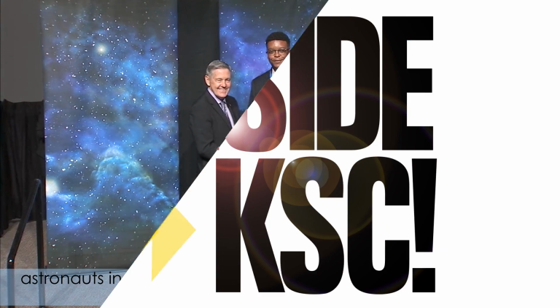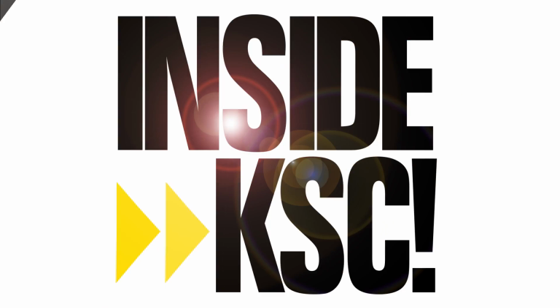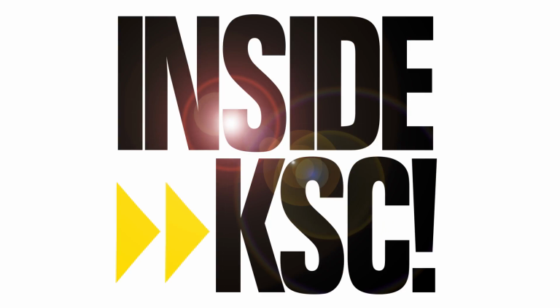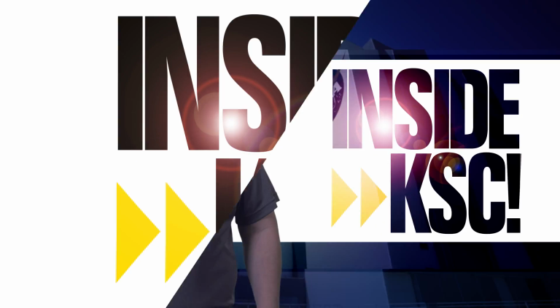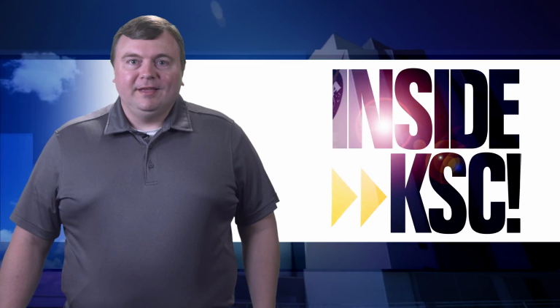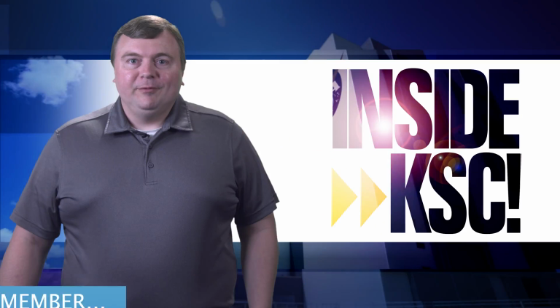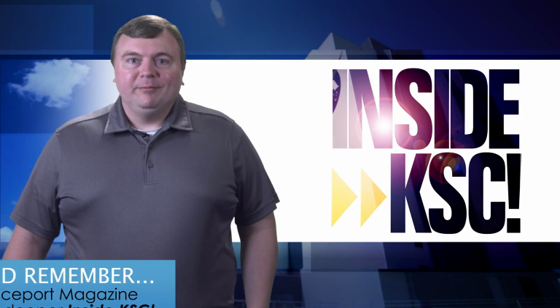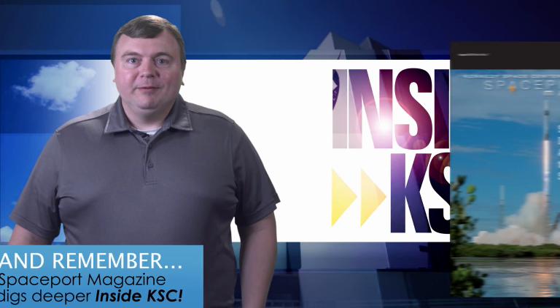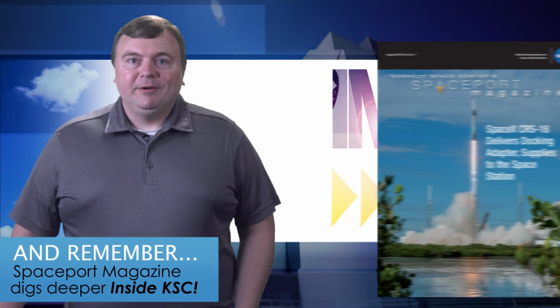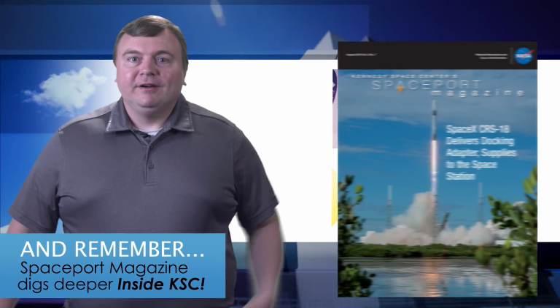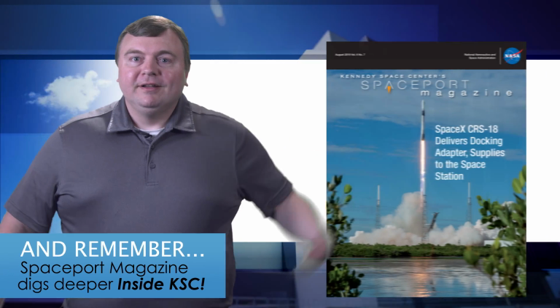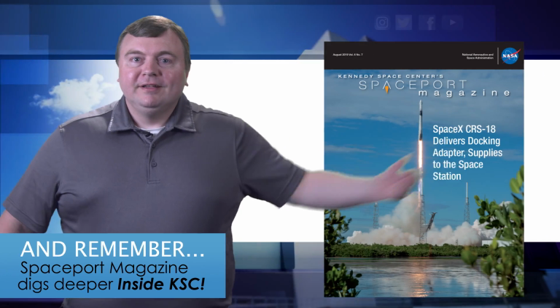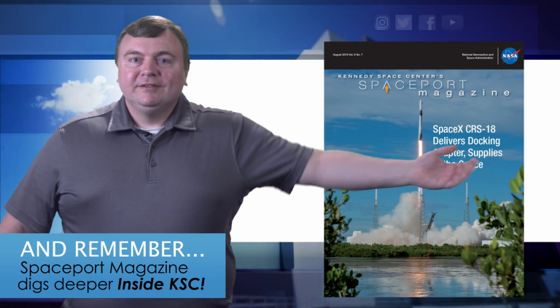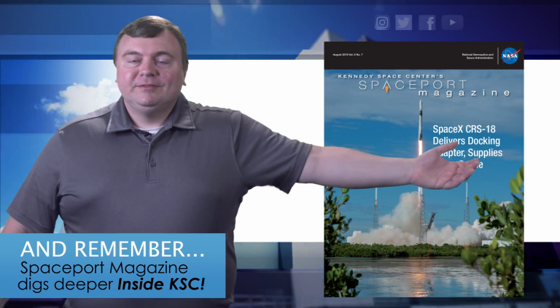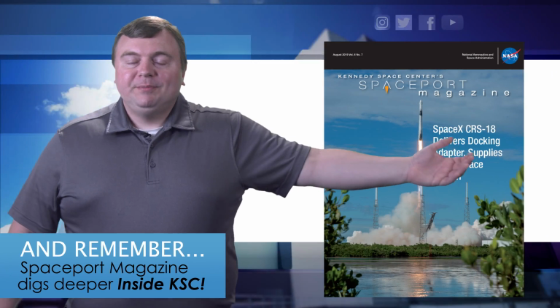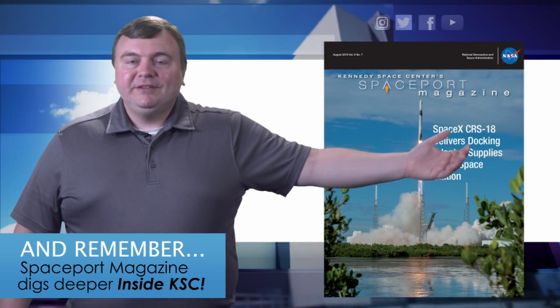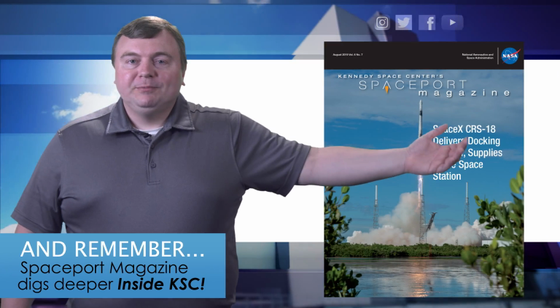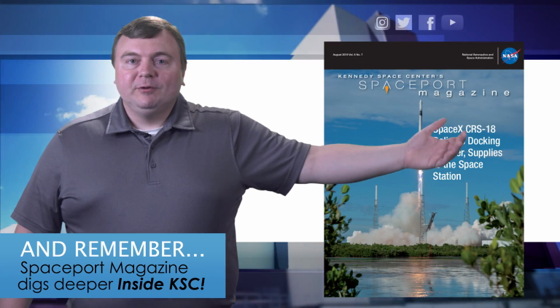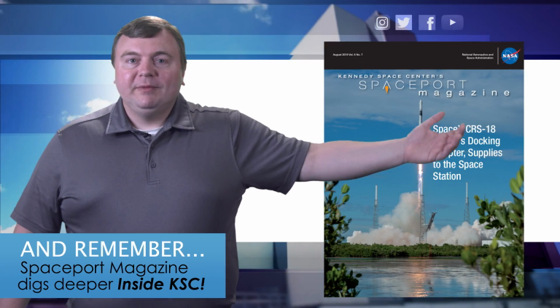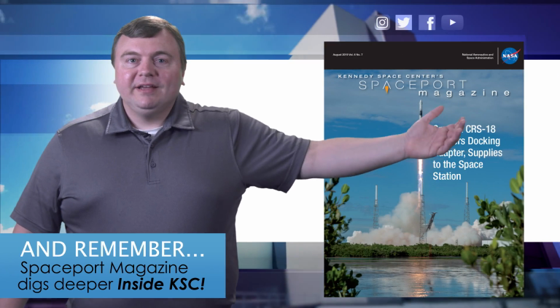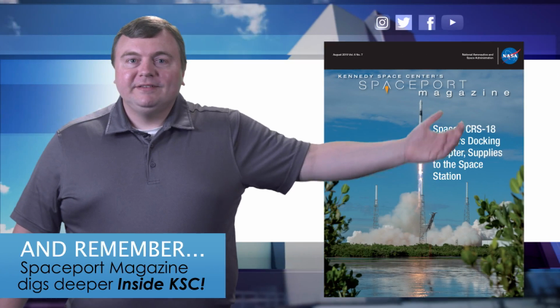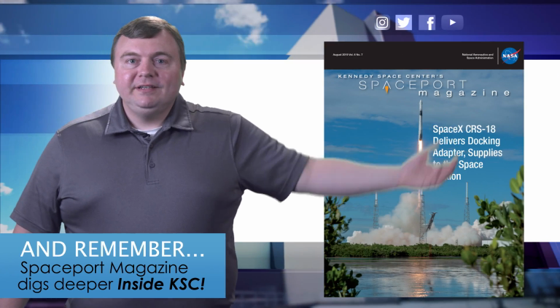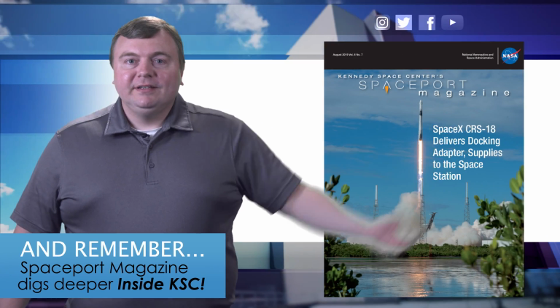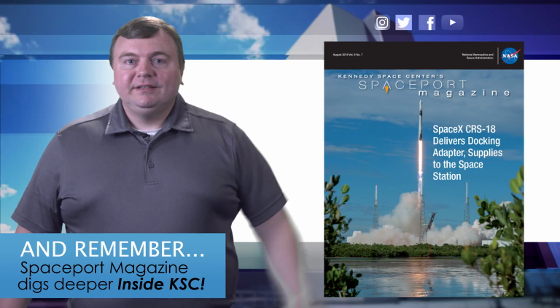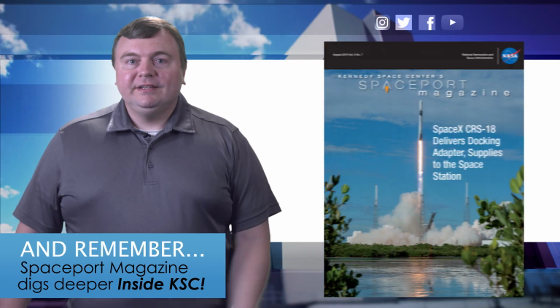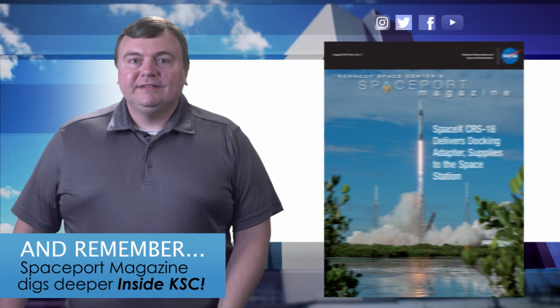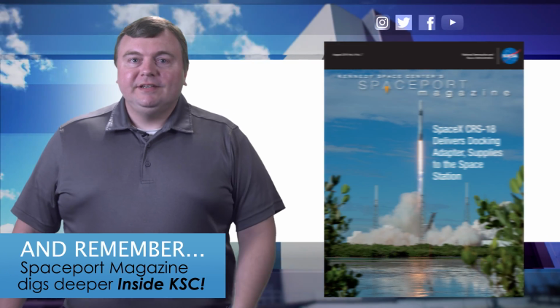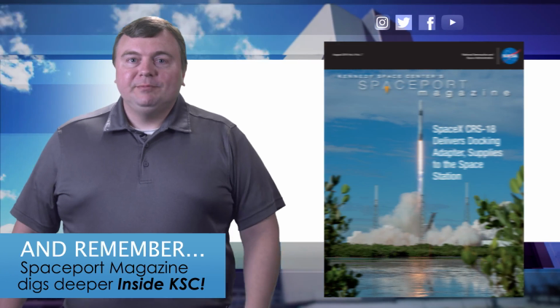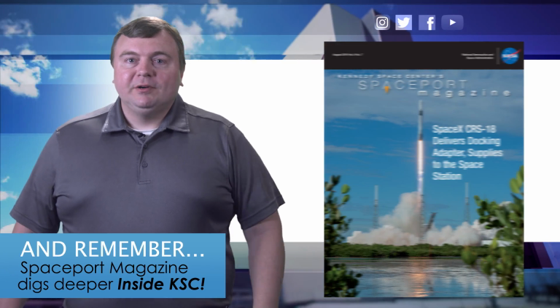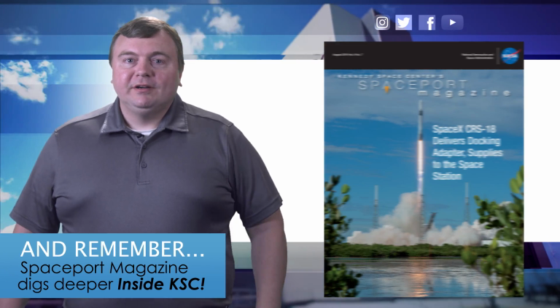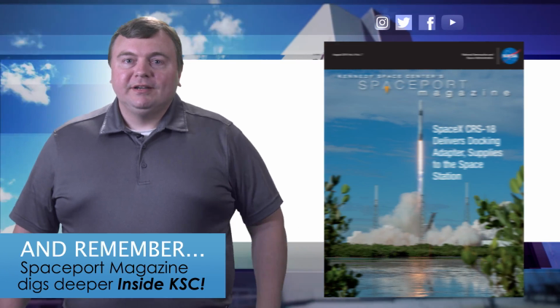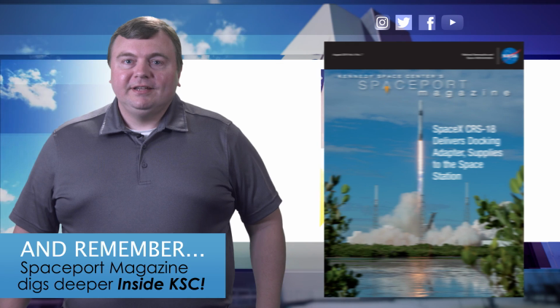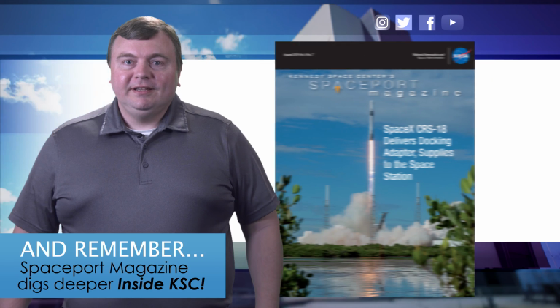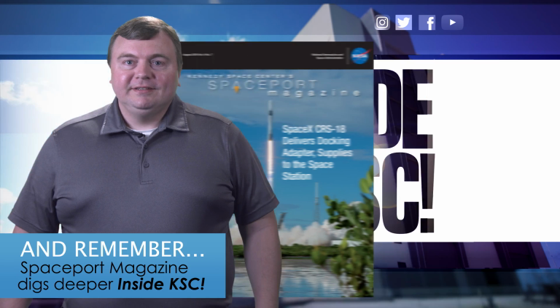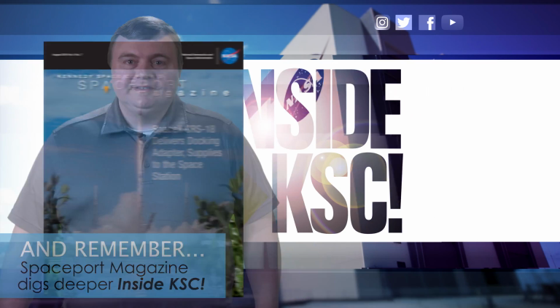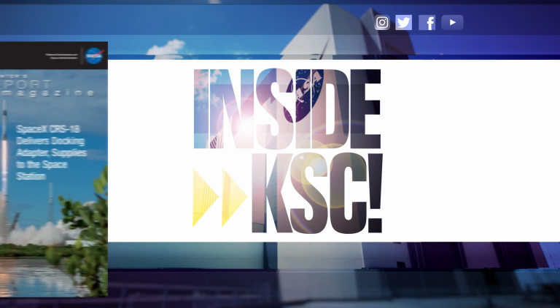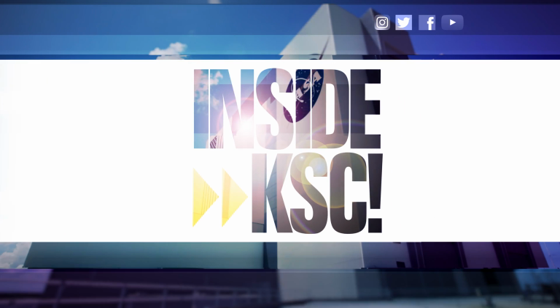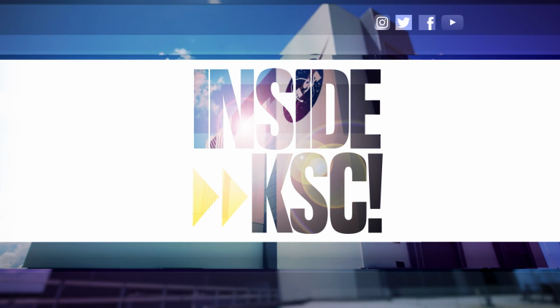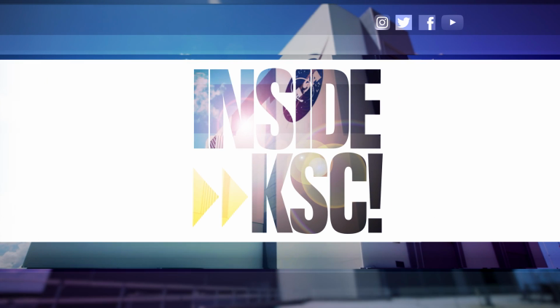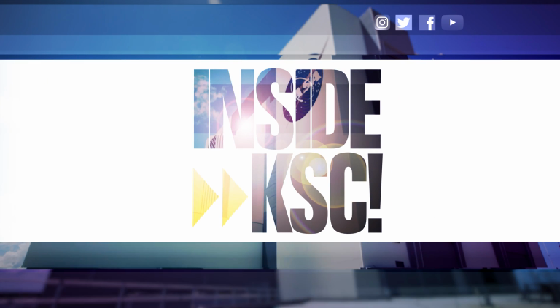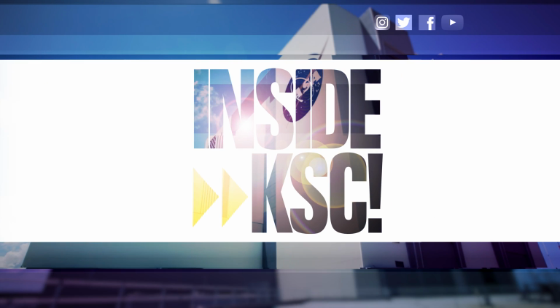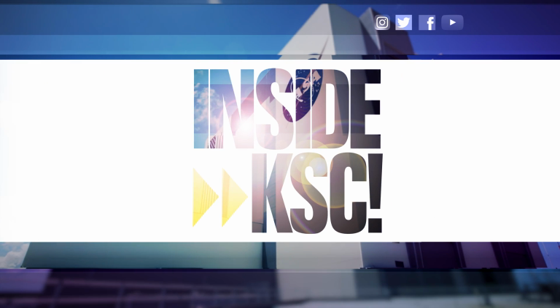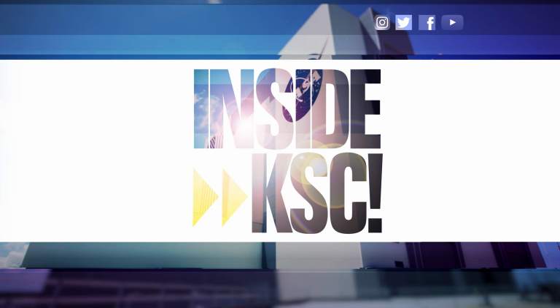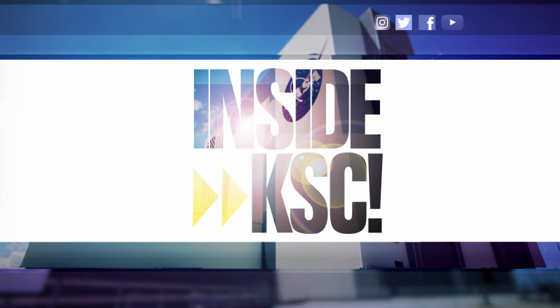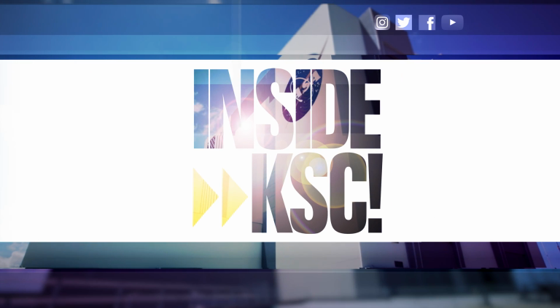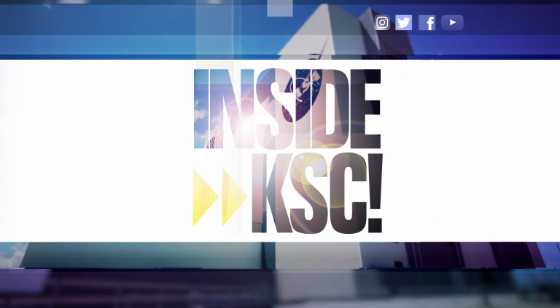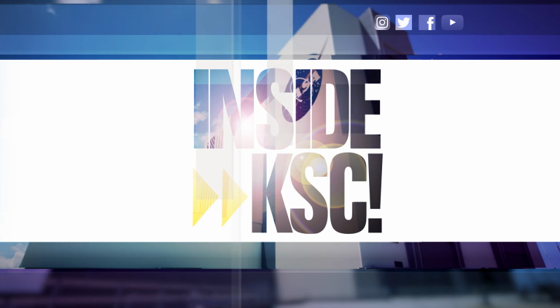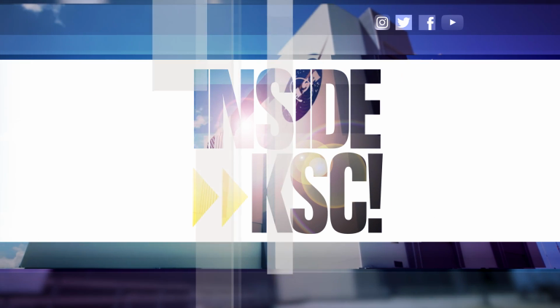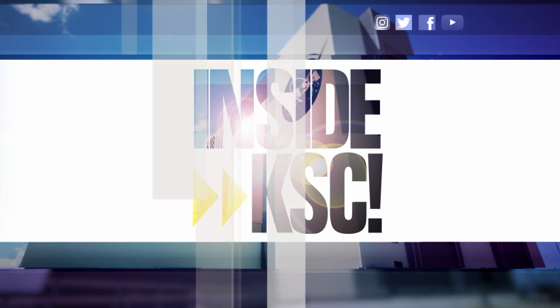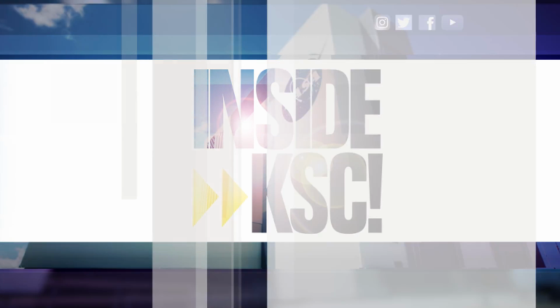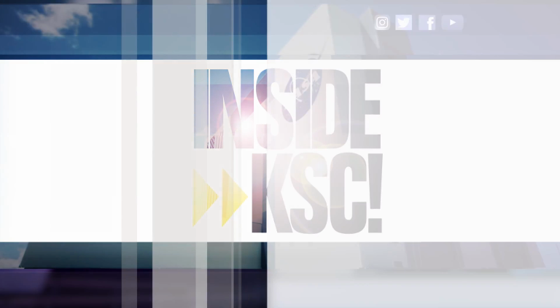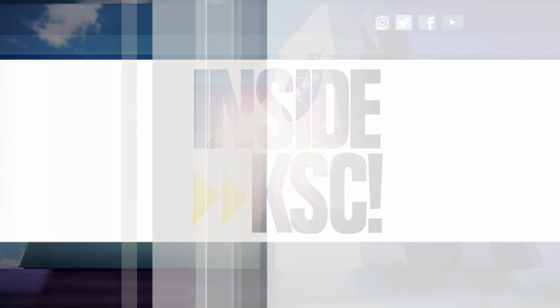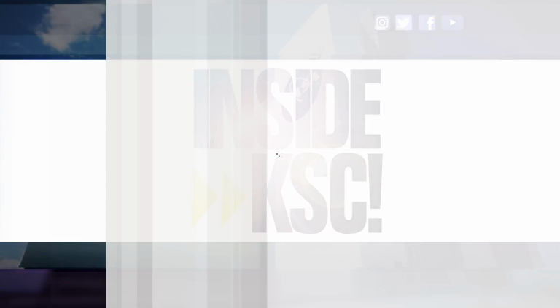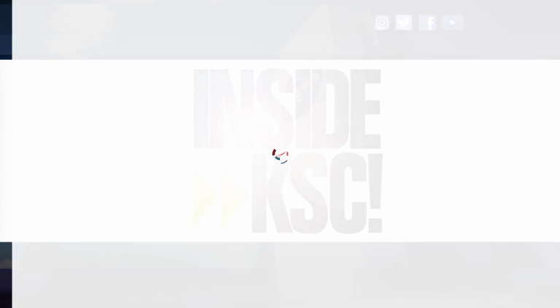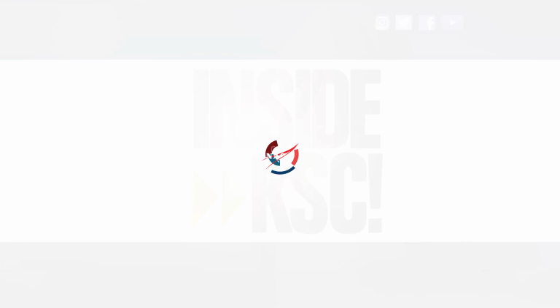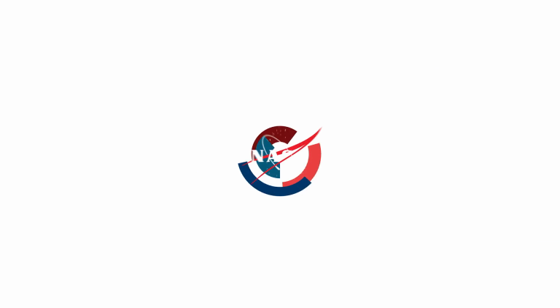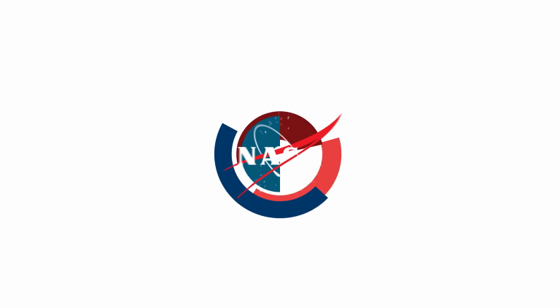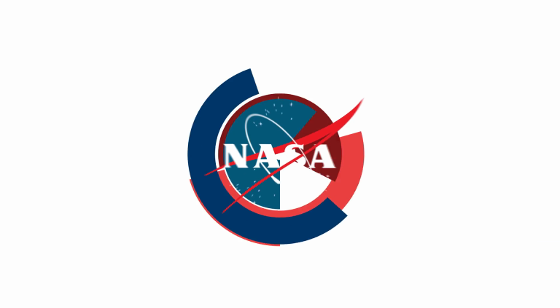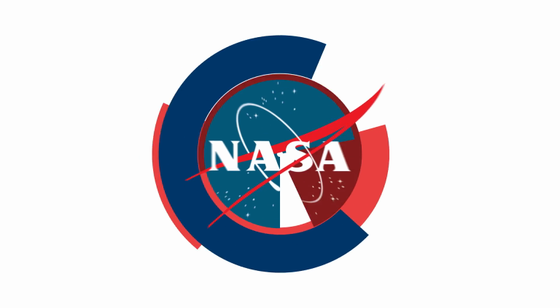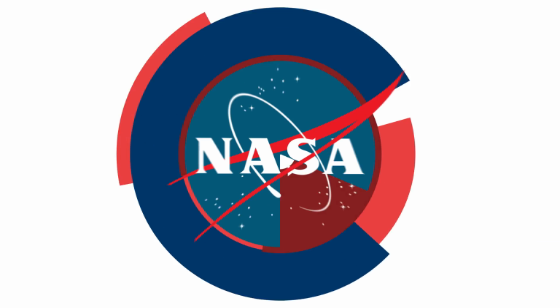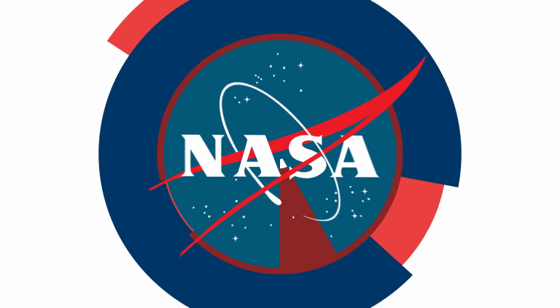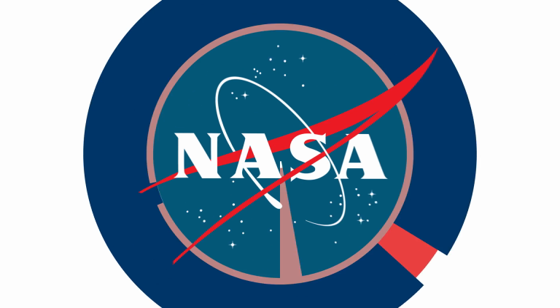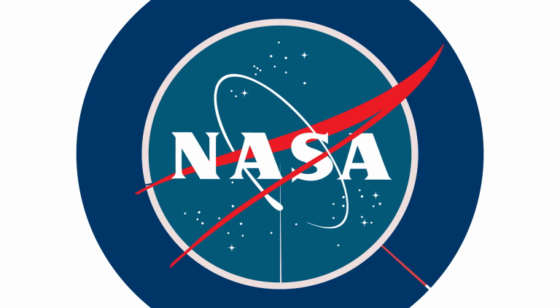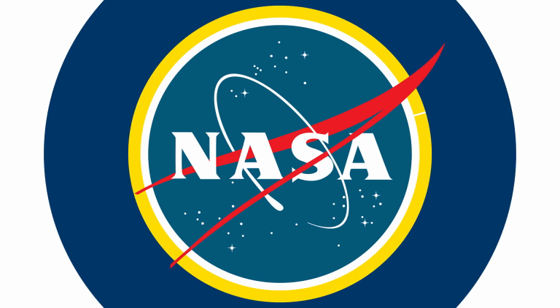And remember, Spaceport Magazine digs deeper Inside KSC. See you next time.